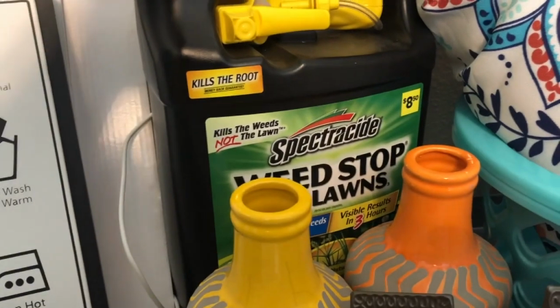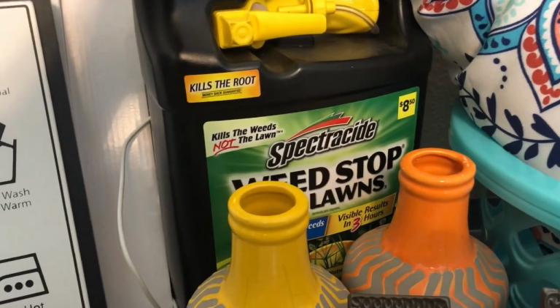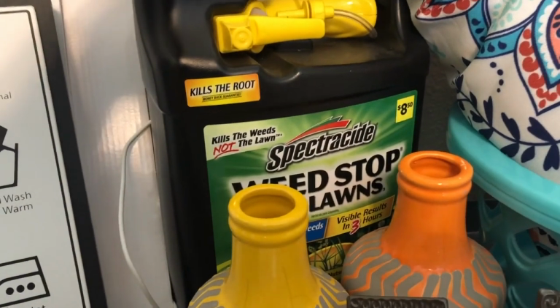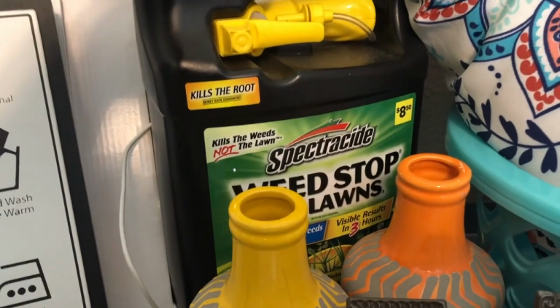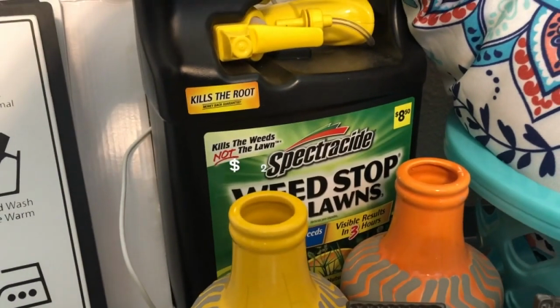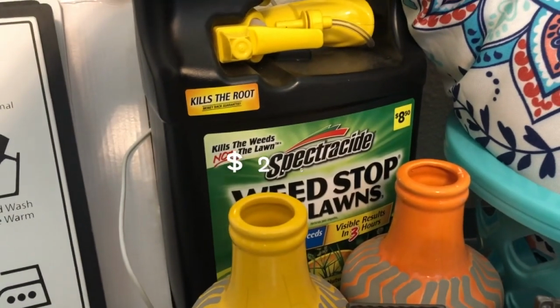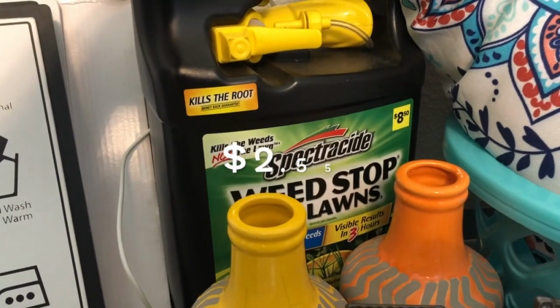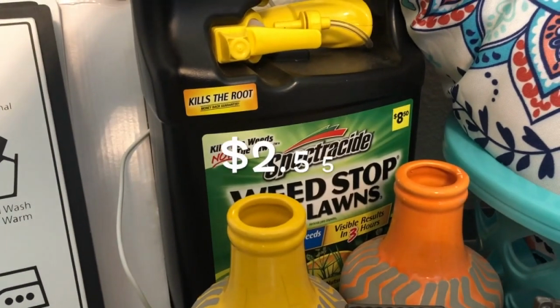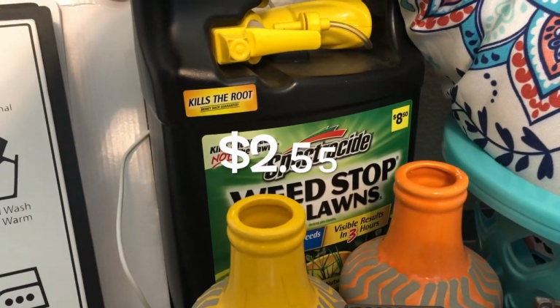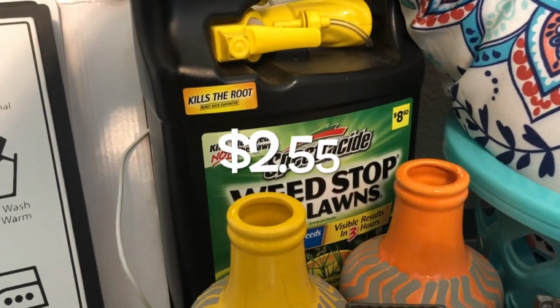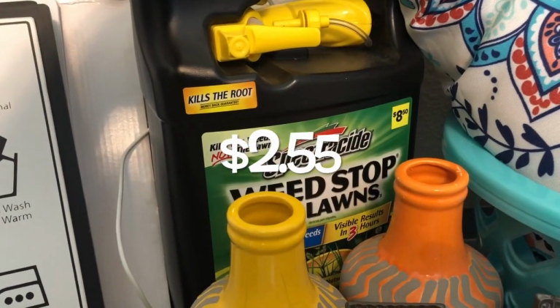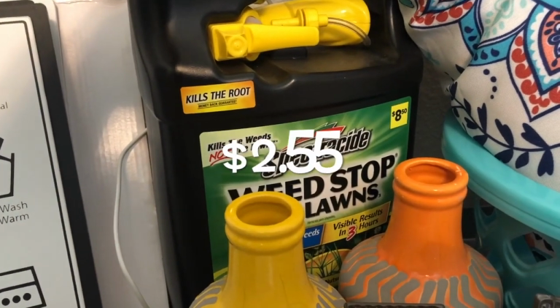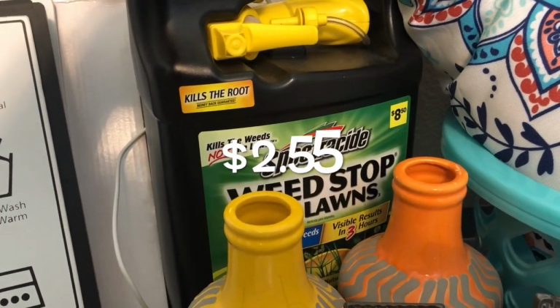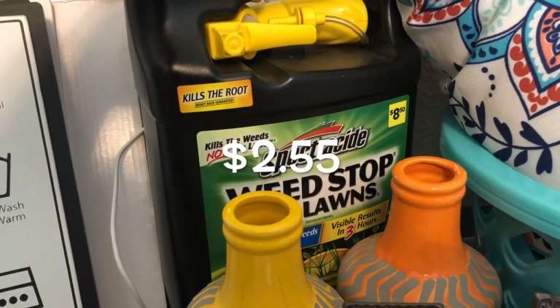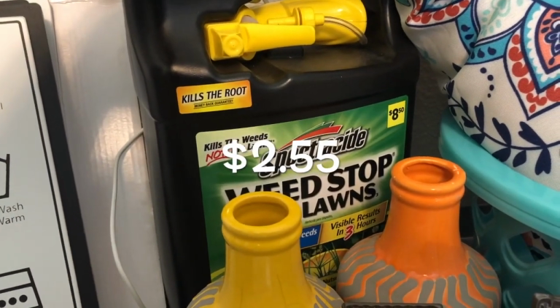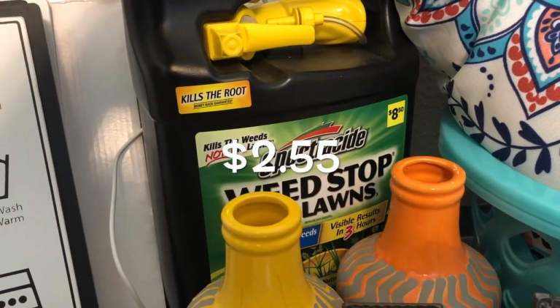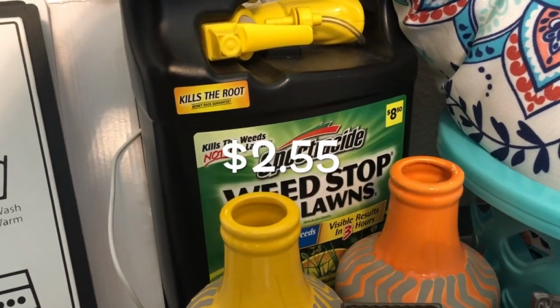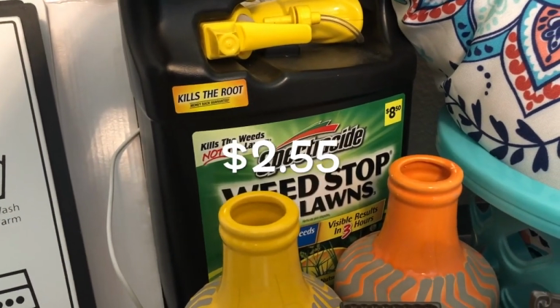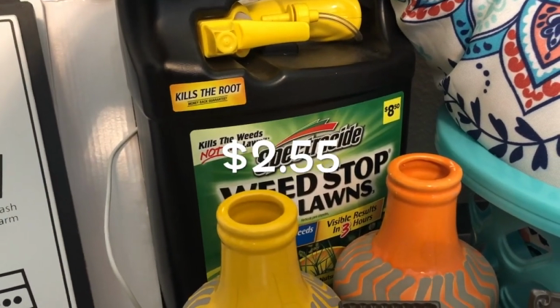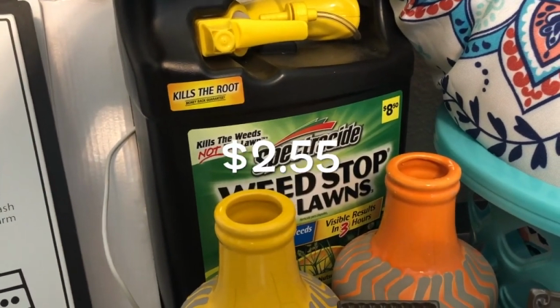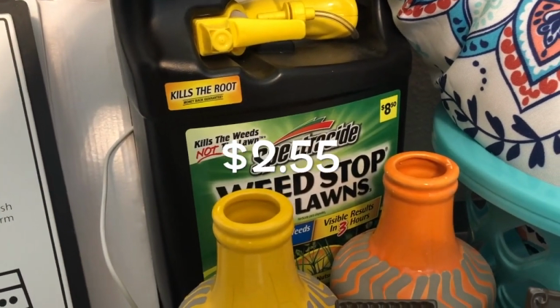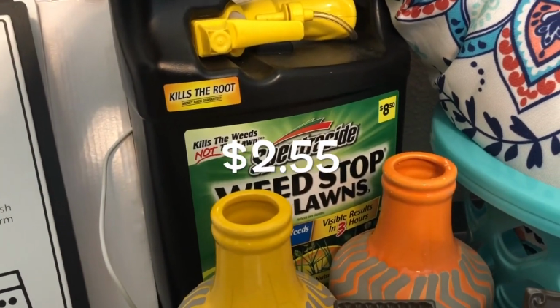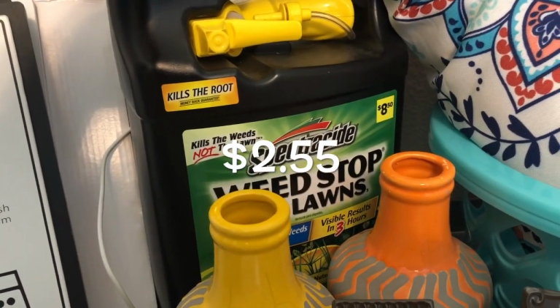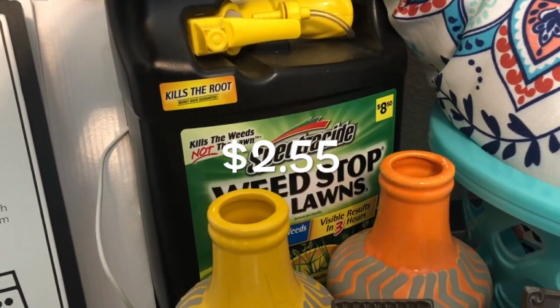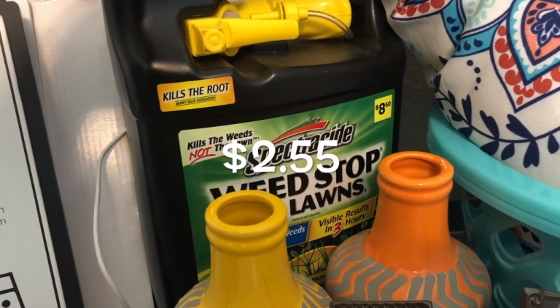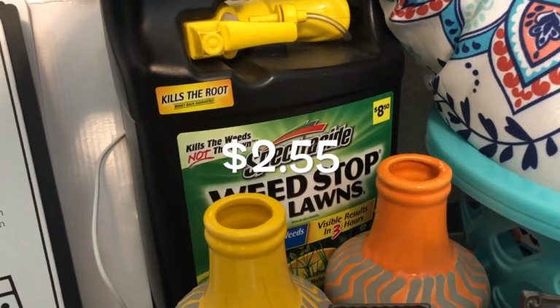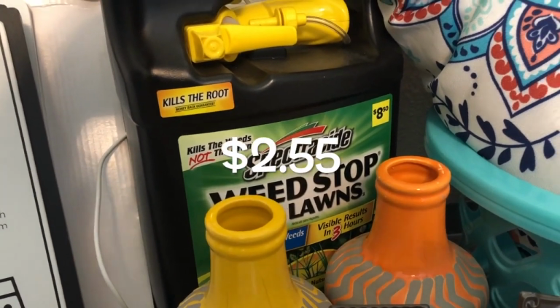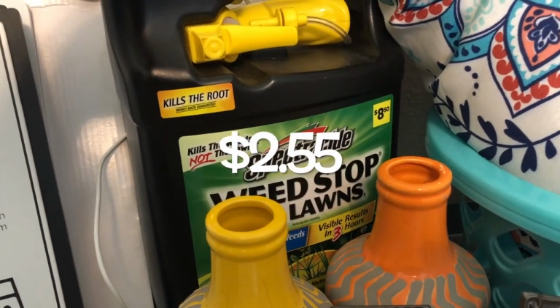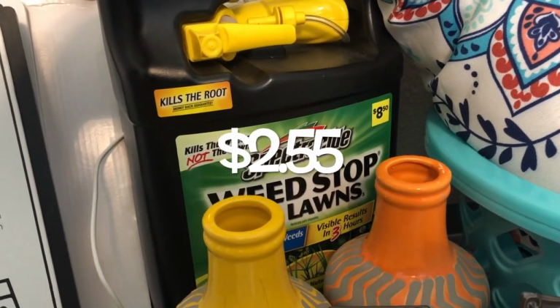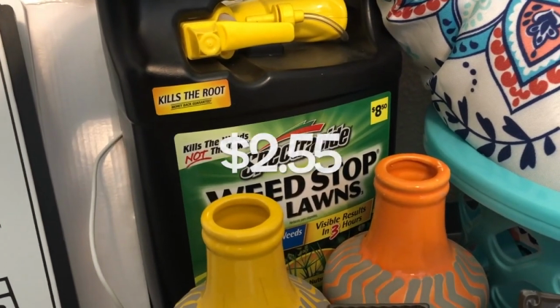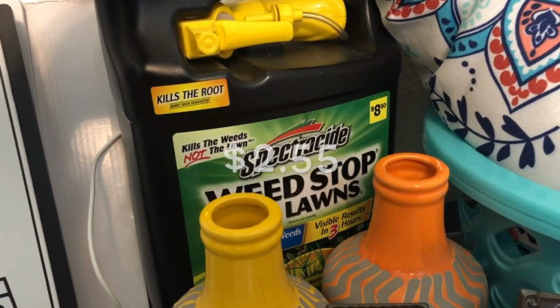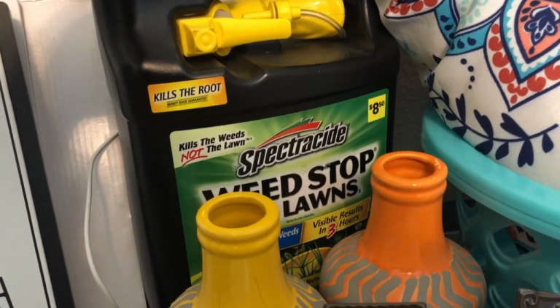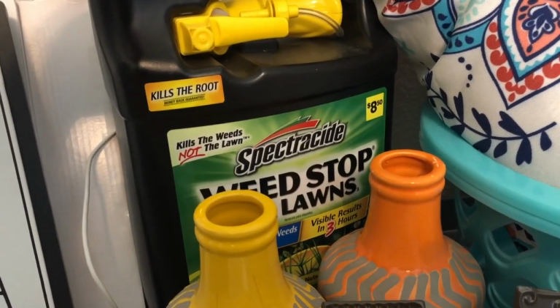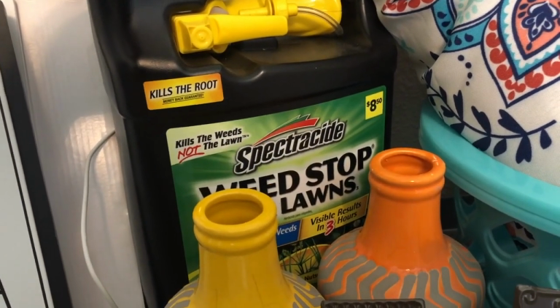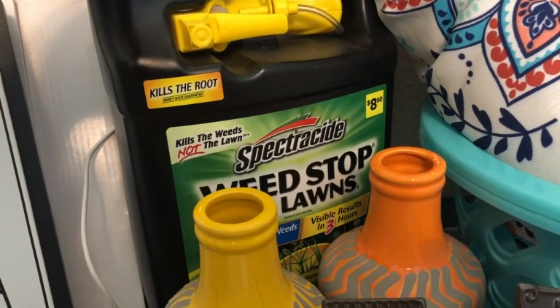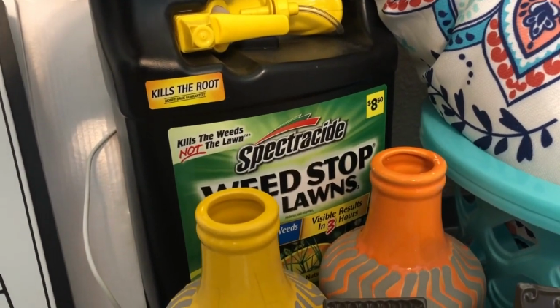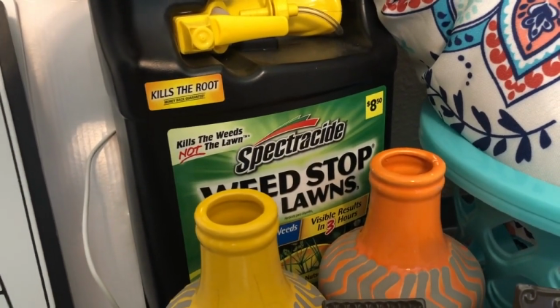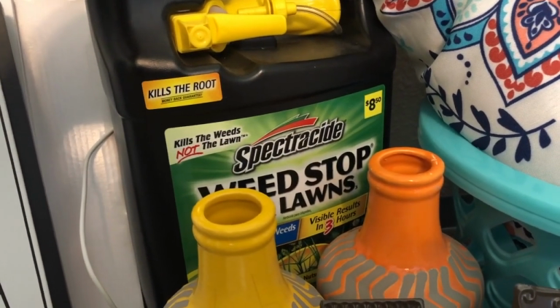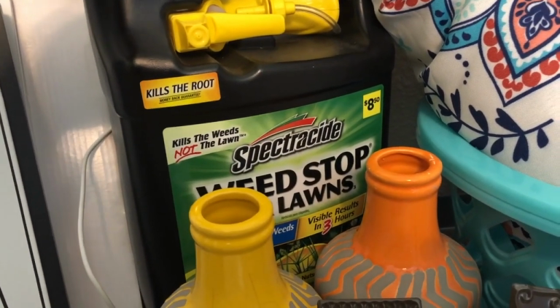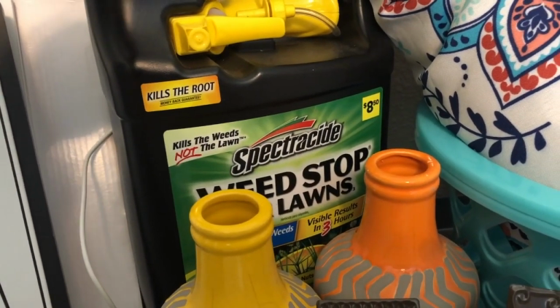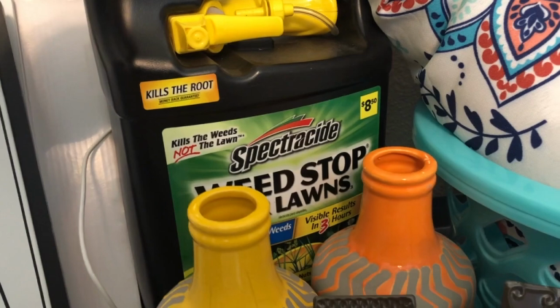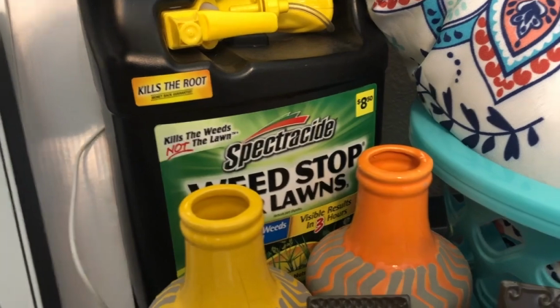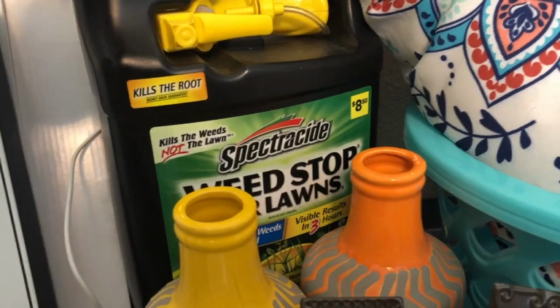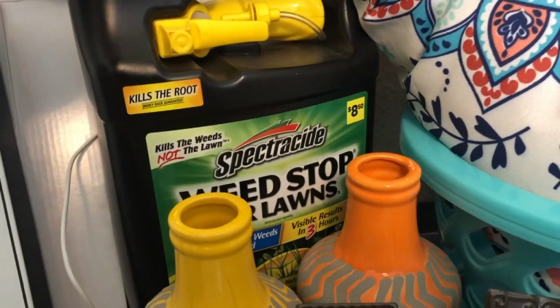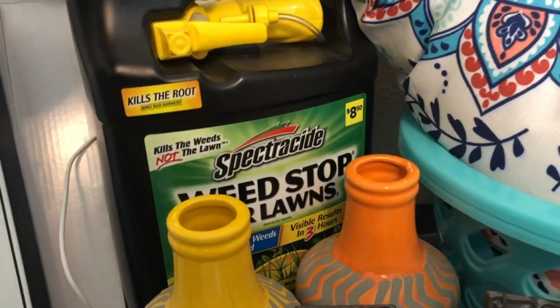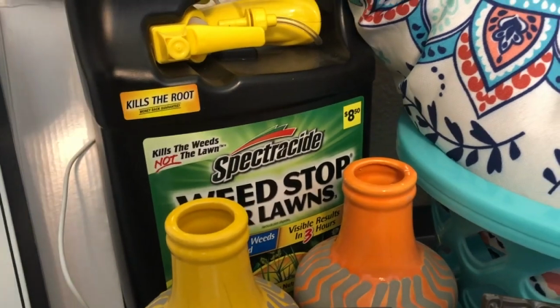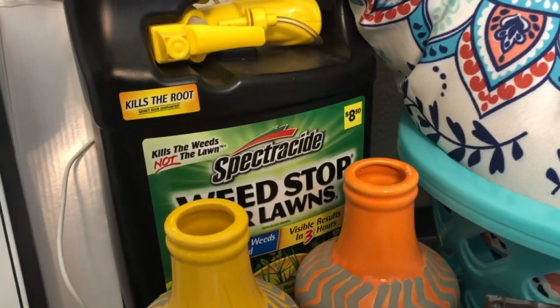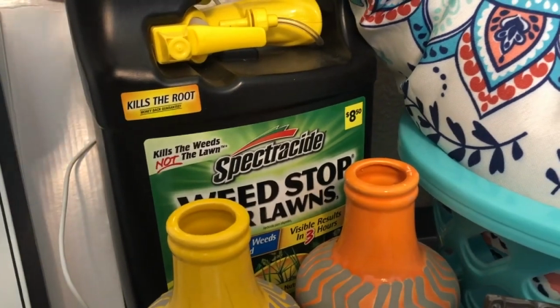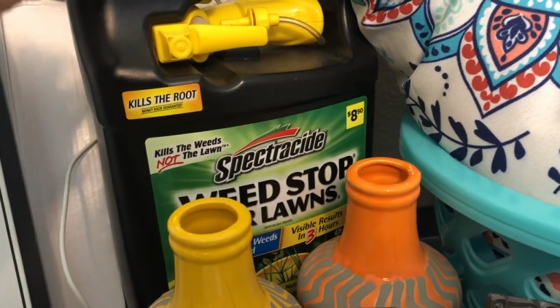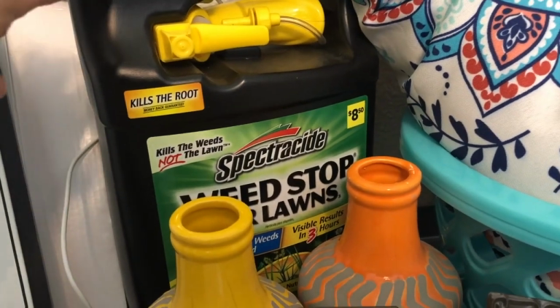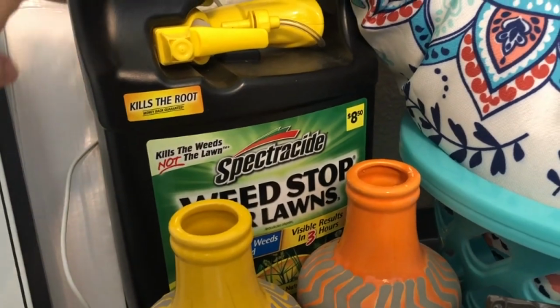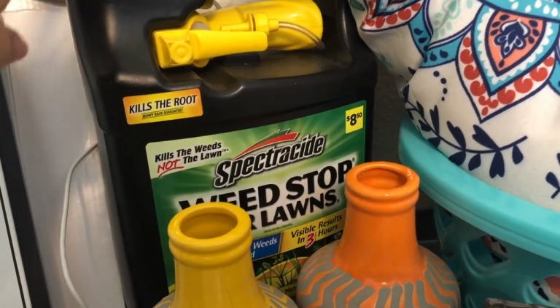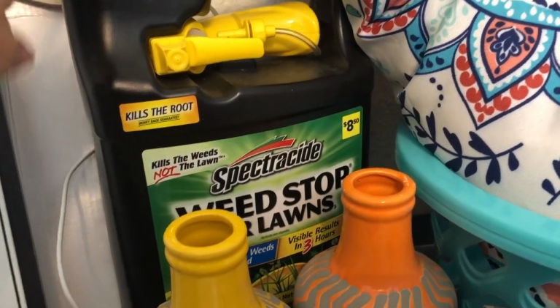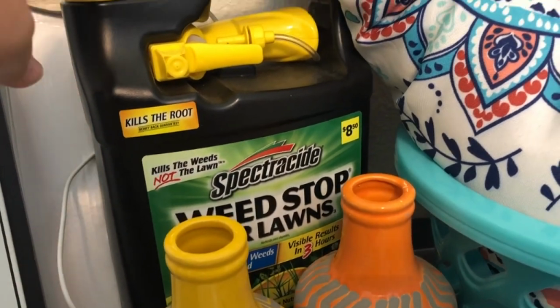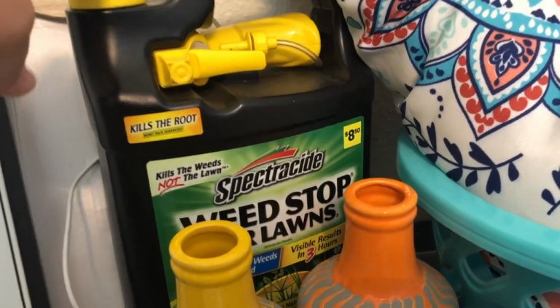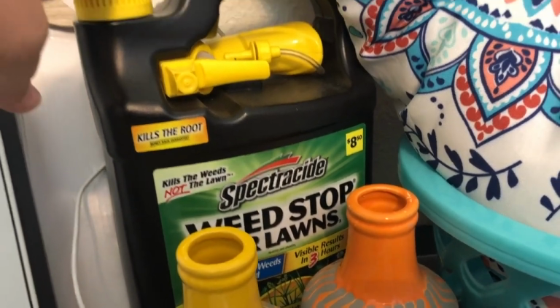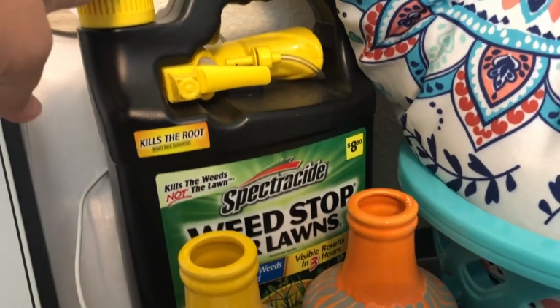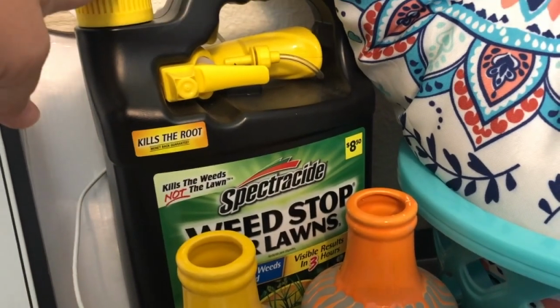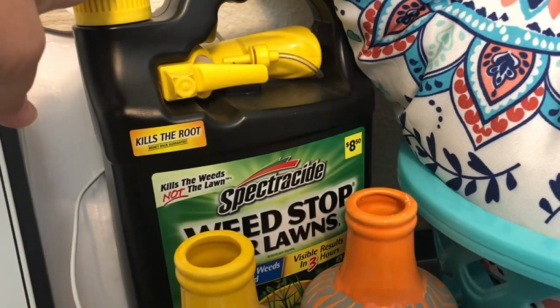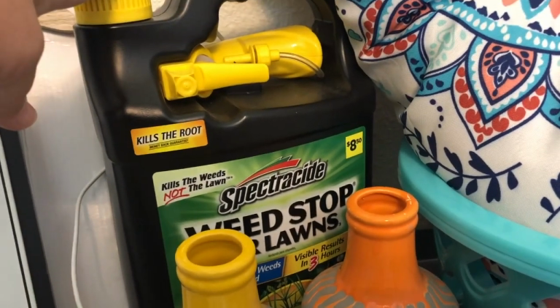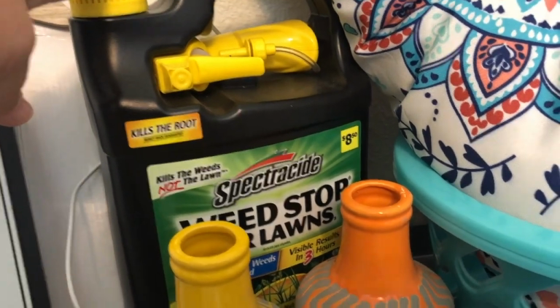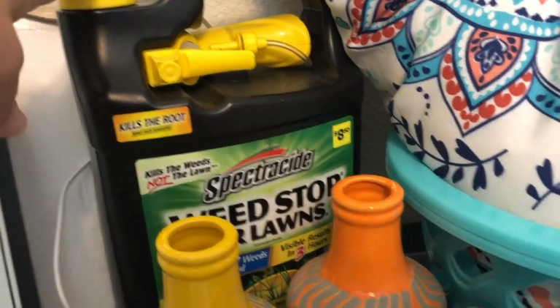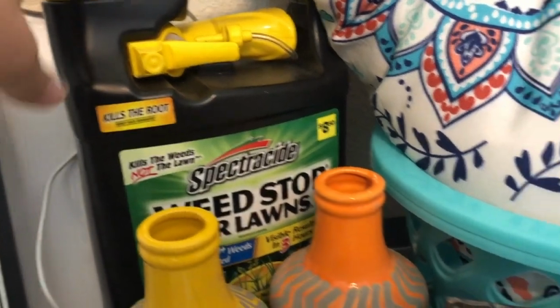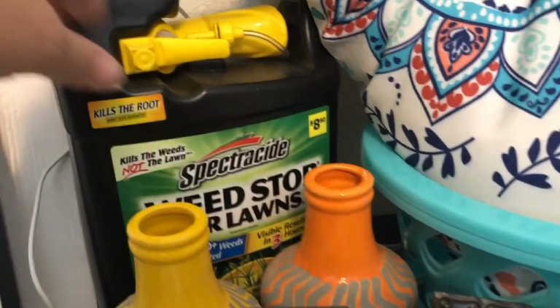This Spectracide was two something. I really can't do the math on $8.50 minus 70% in my head, but it was only two something.